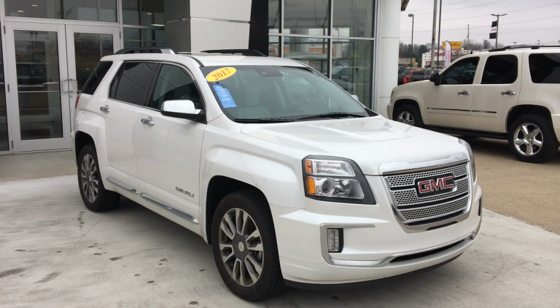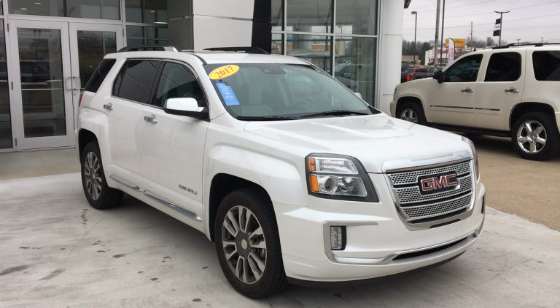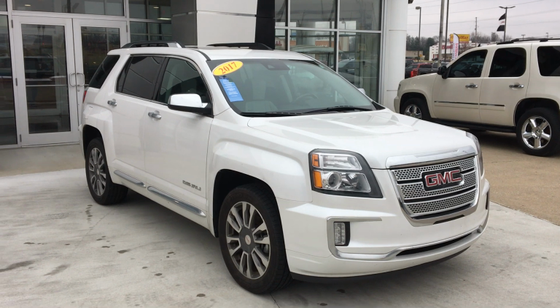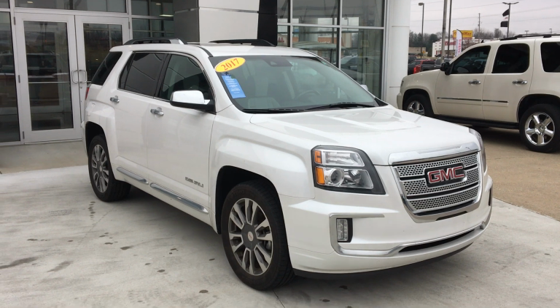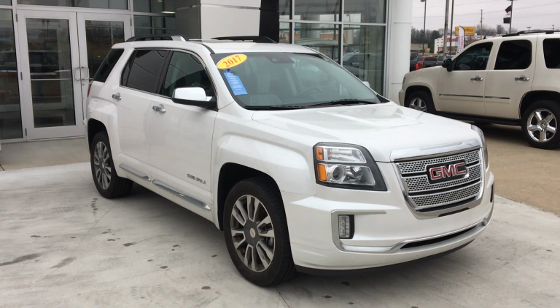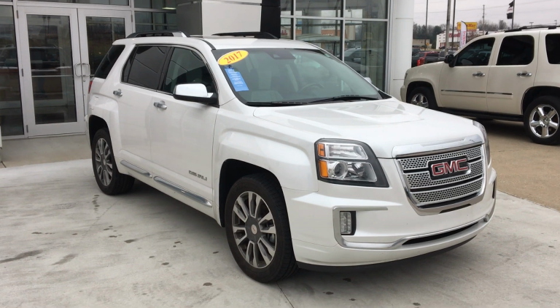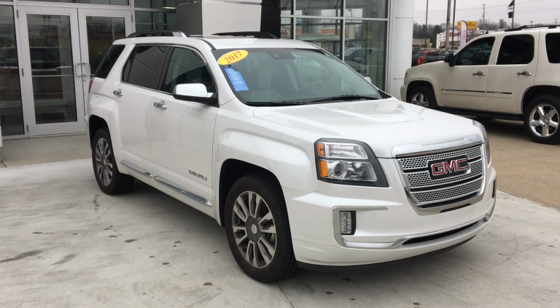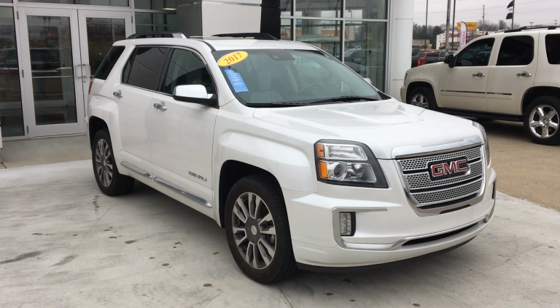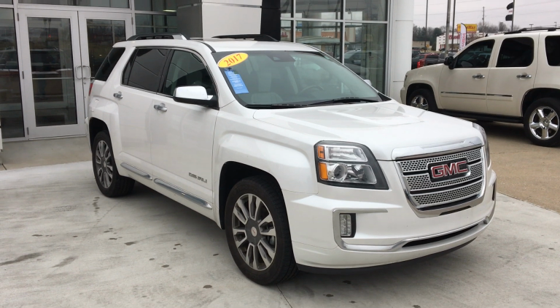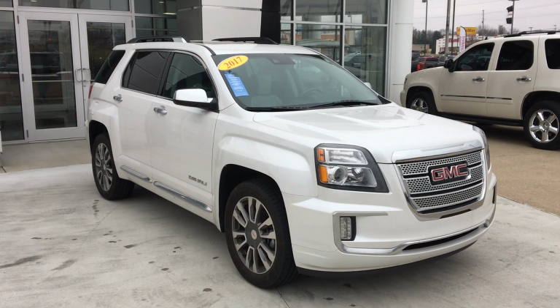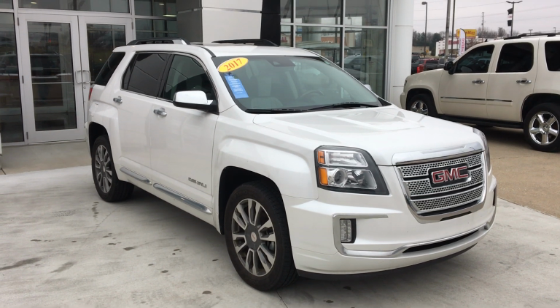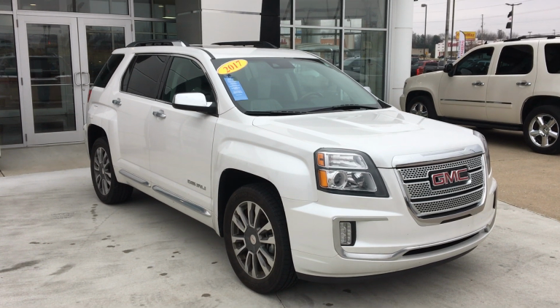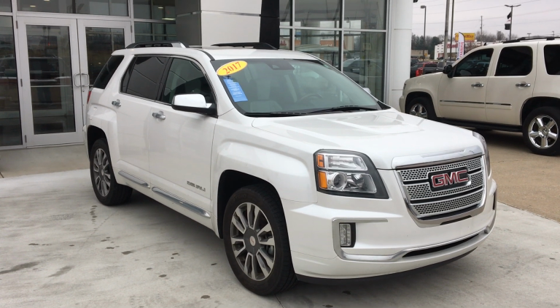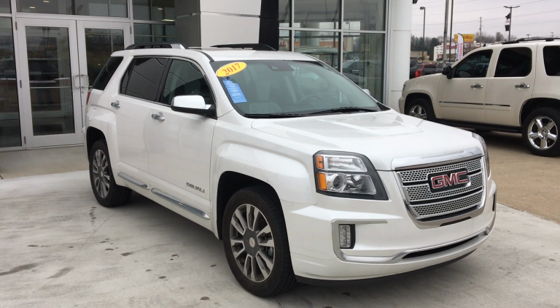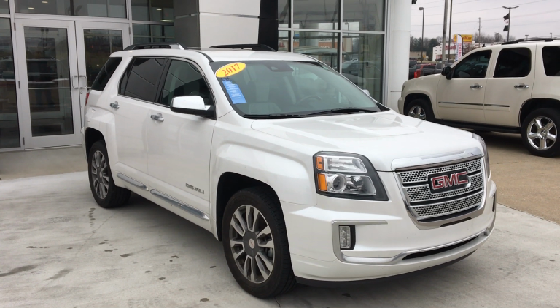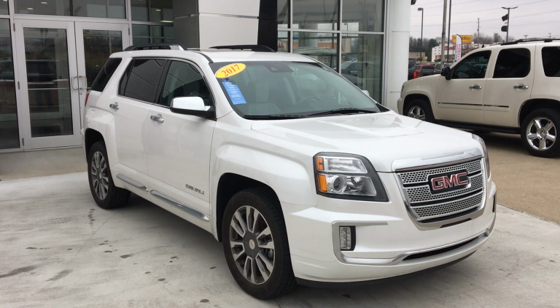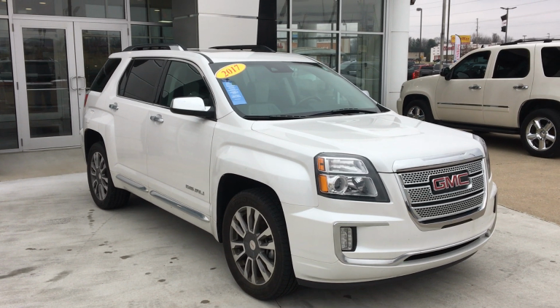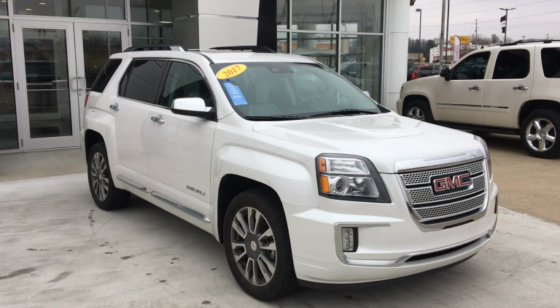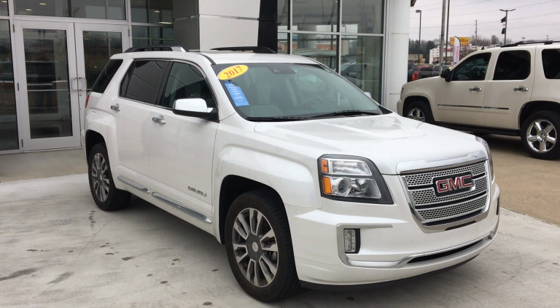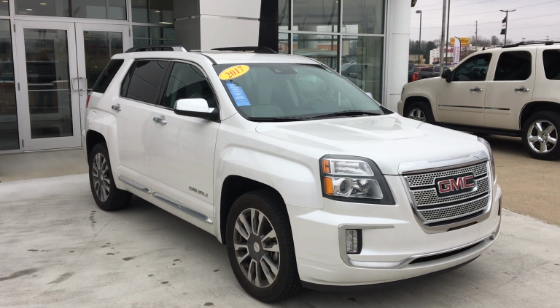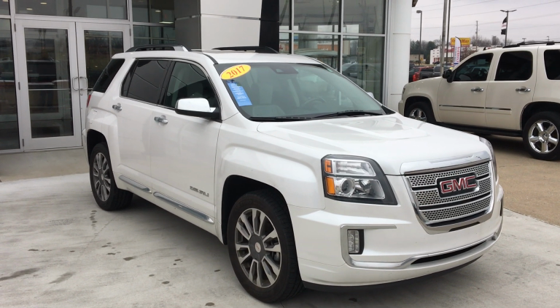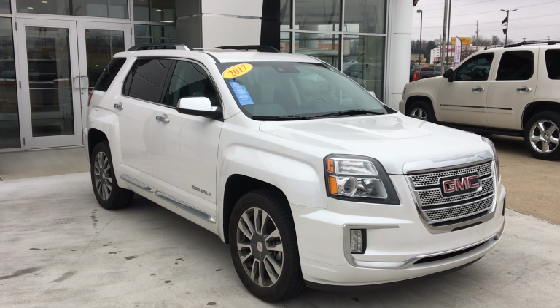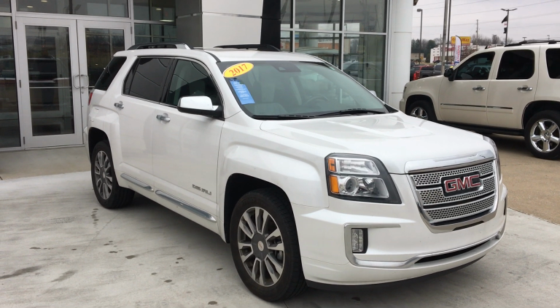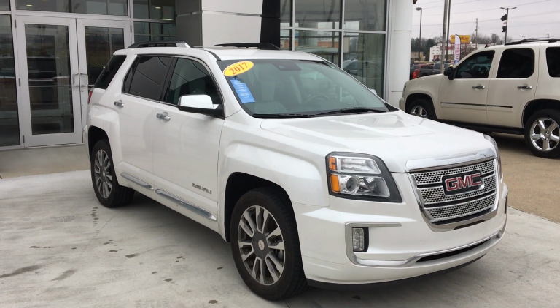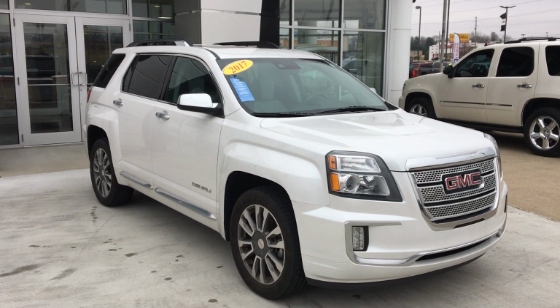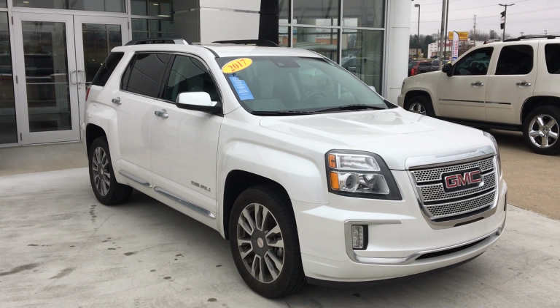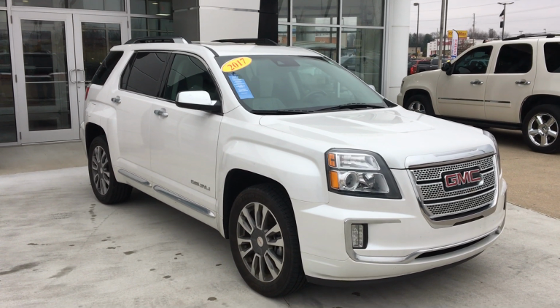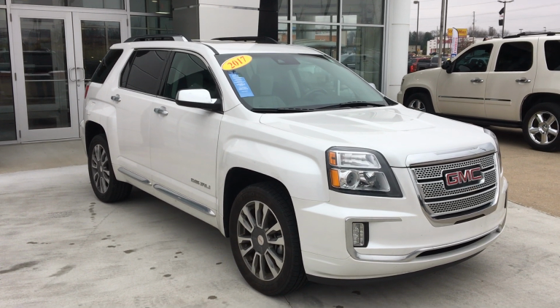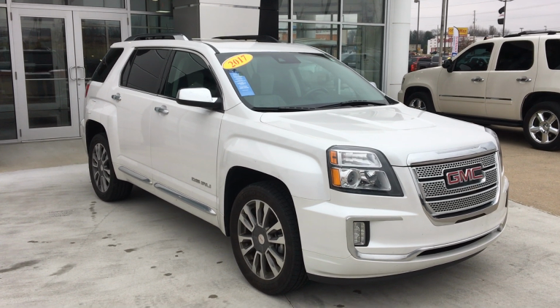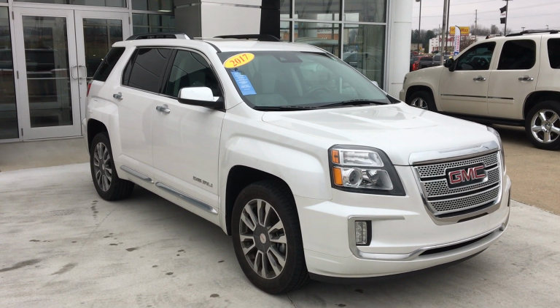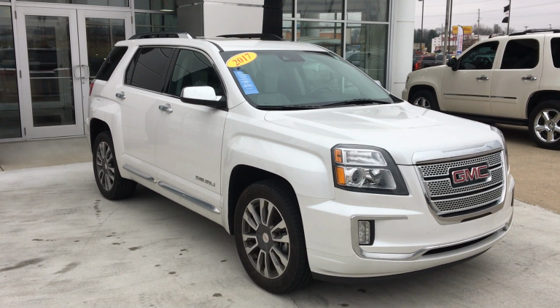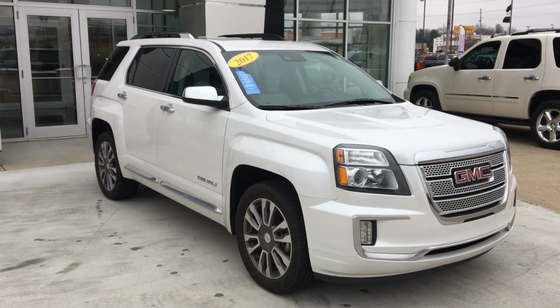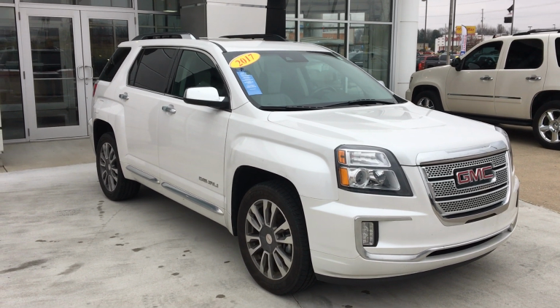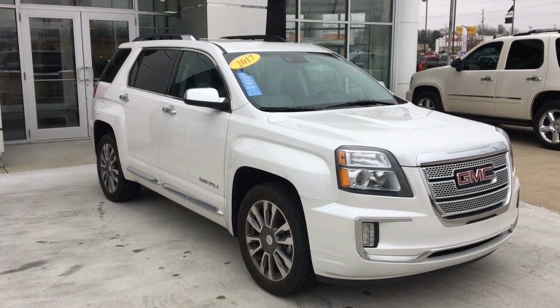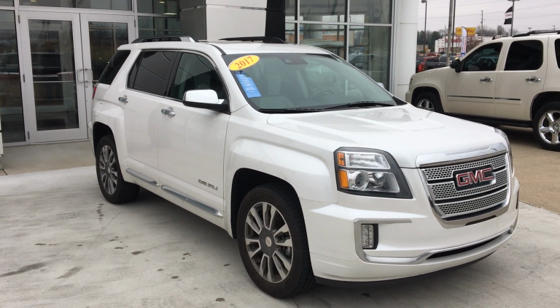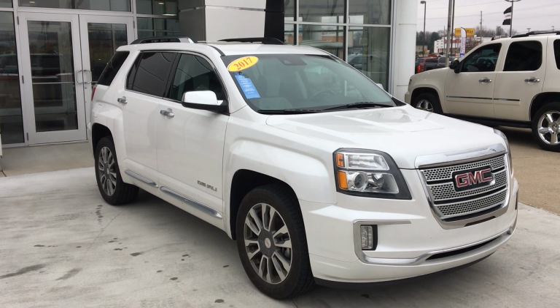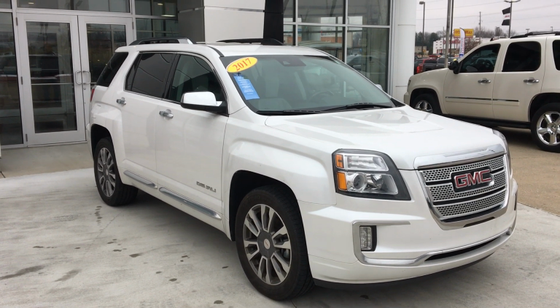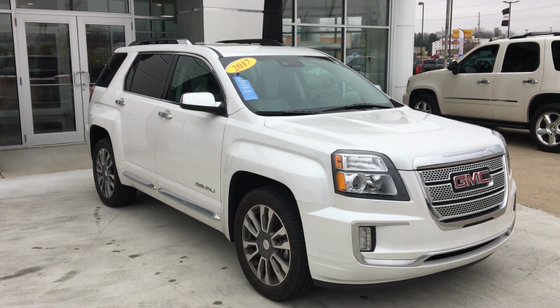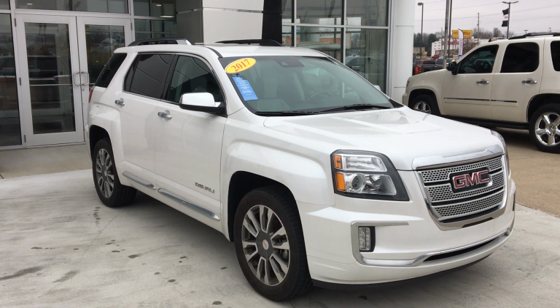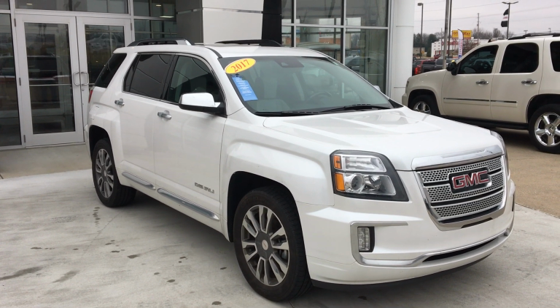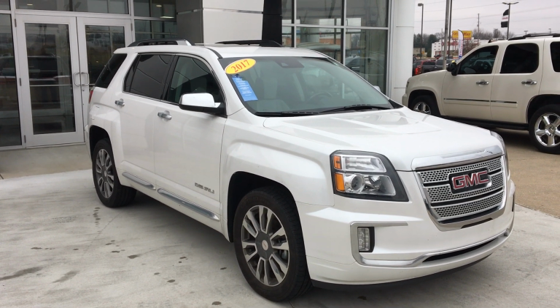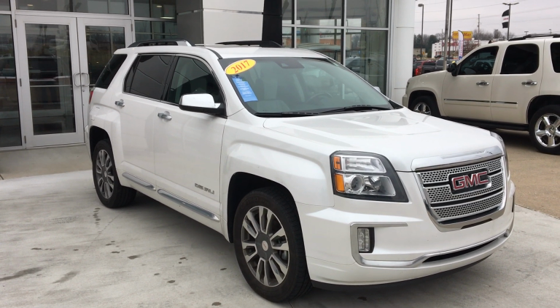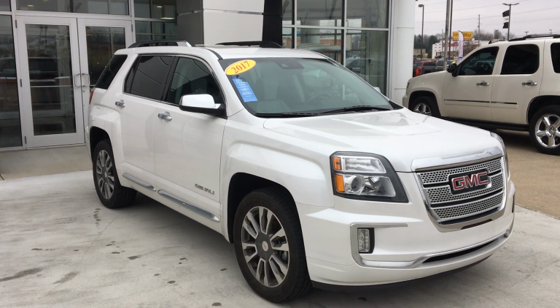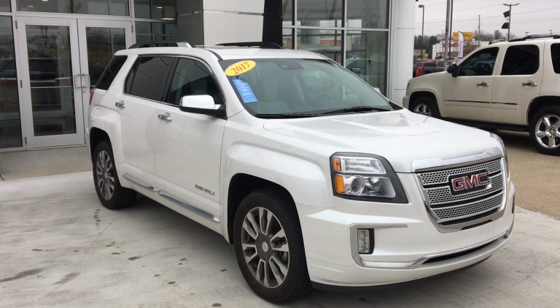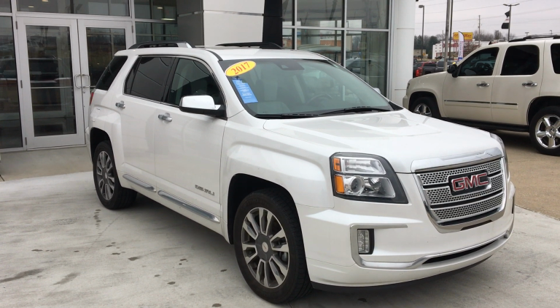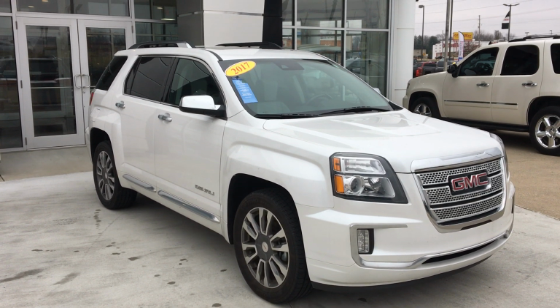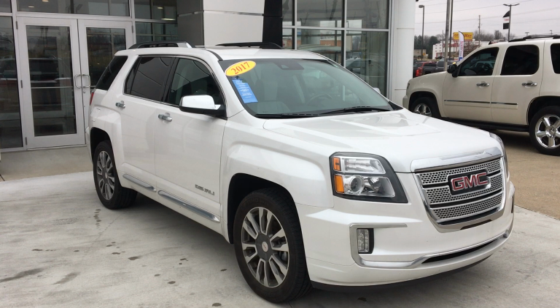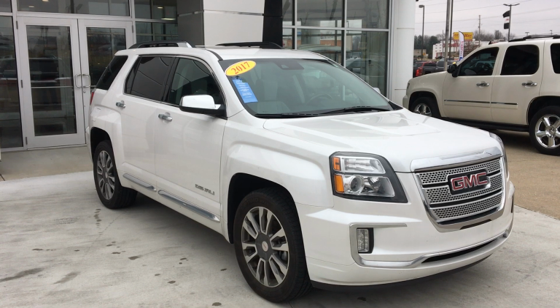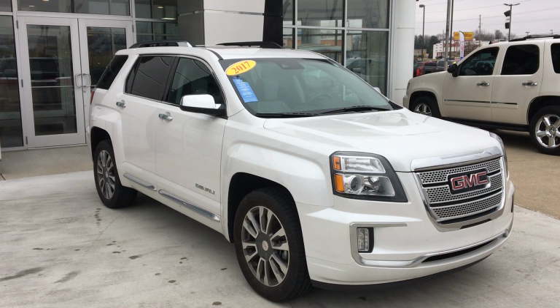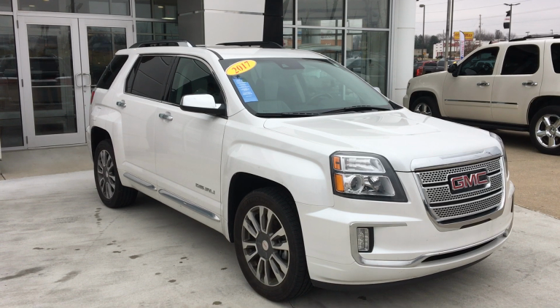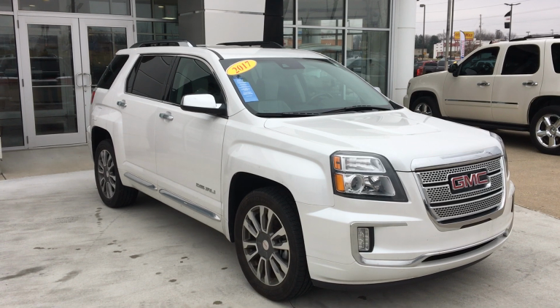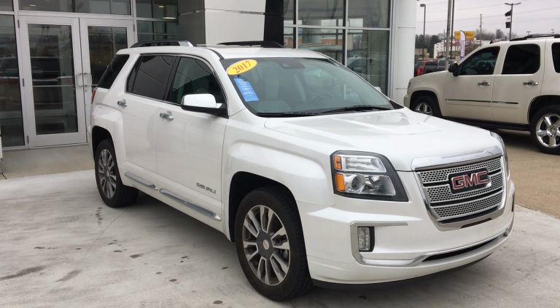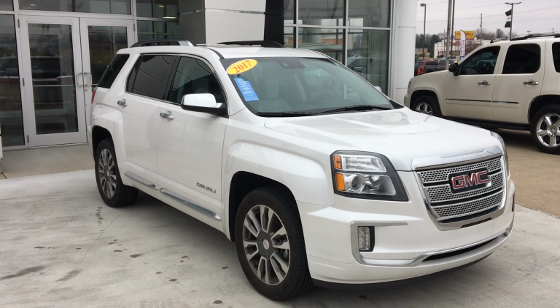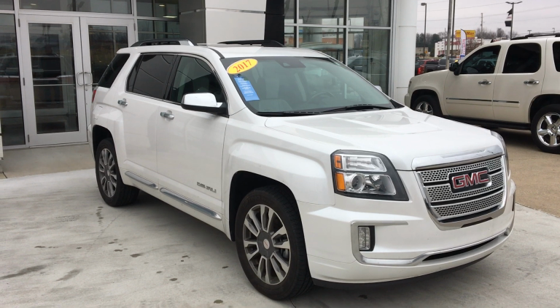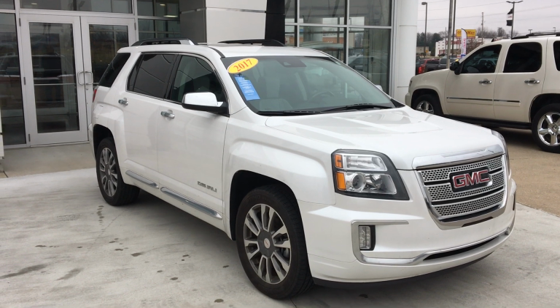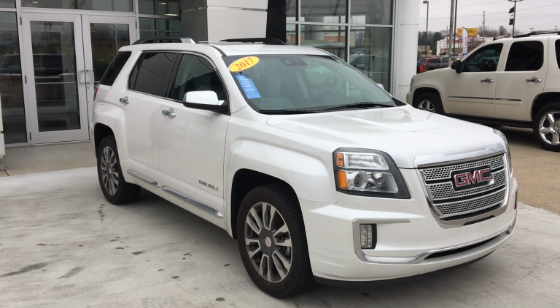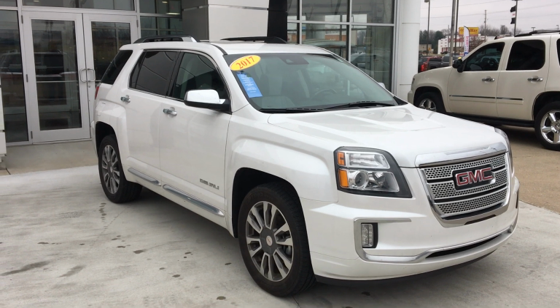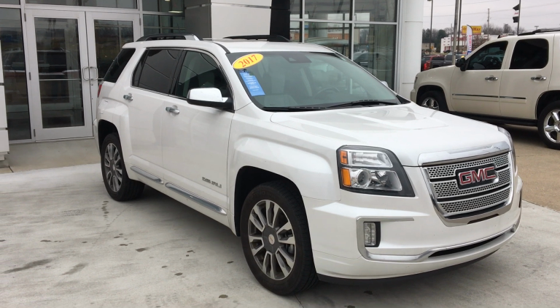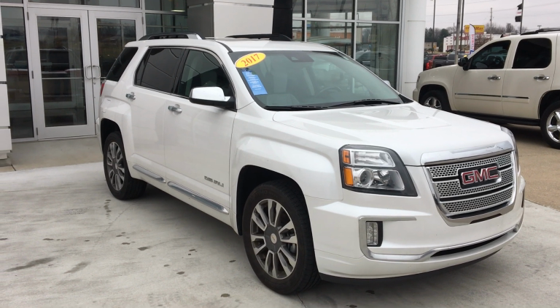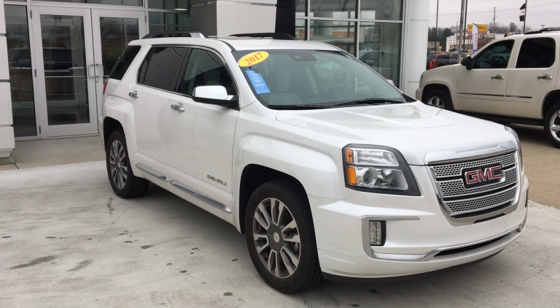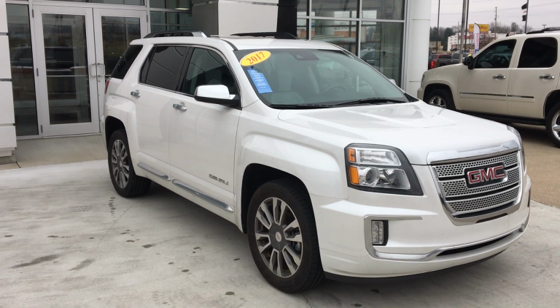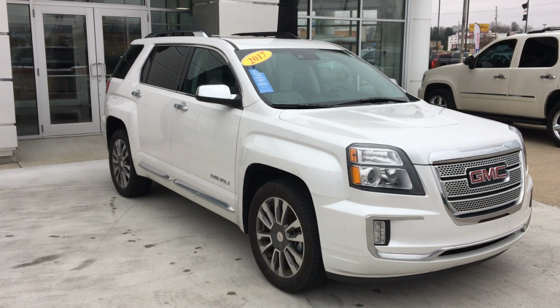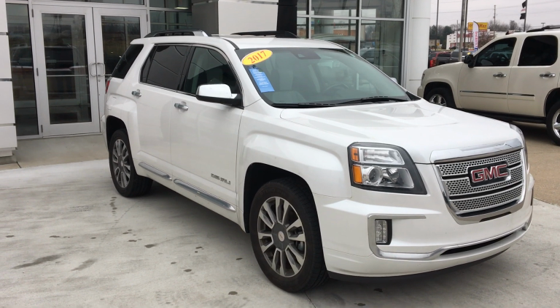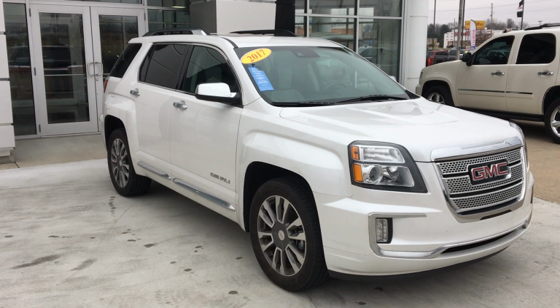Welcome to Hublard Buick GMC Online Showroom. We're going to take a quick look at a 2017 GMC Terrain Denali.